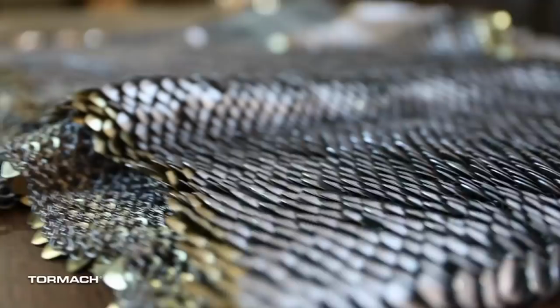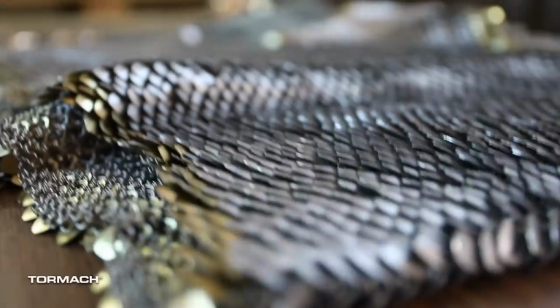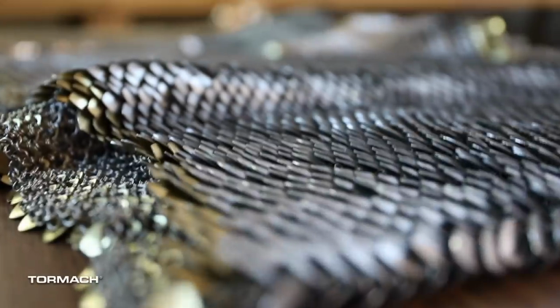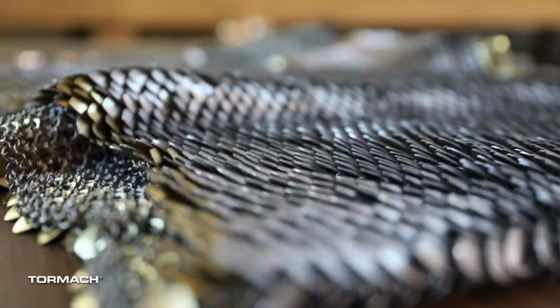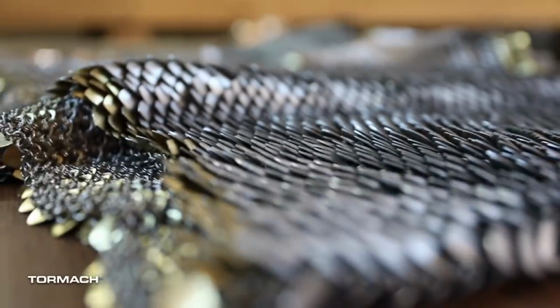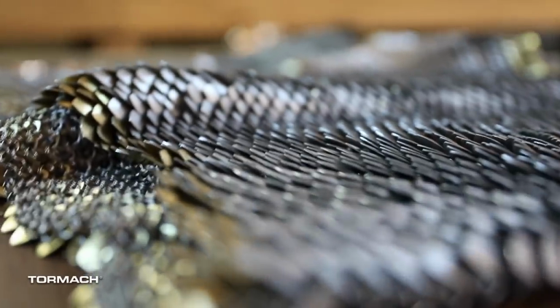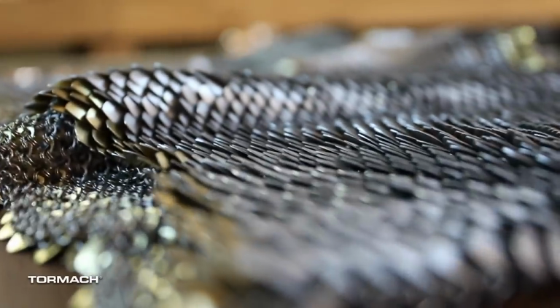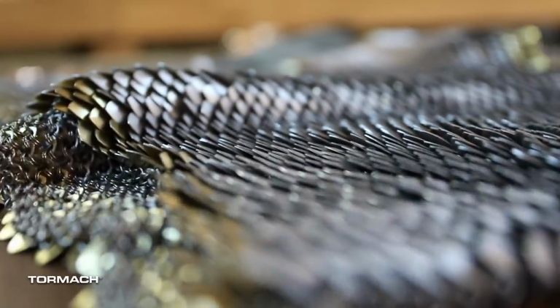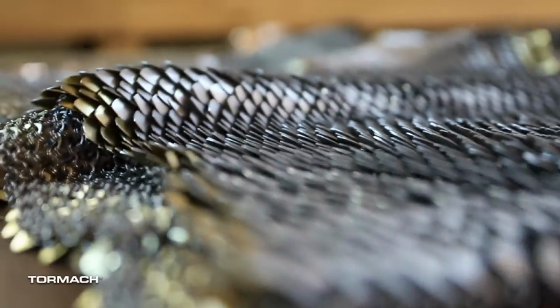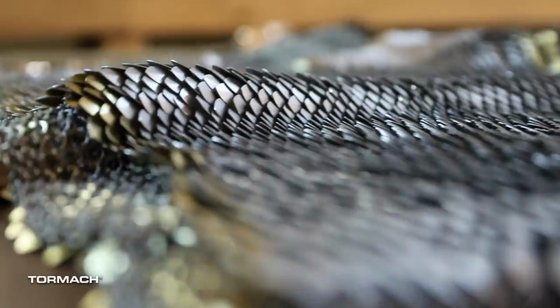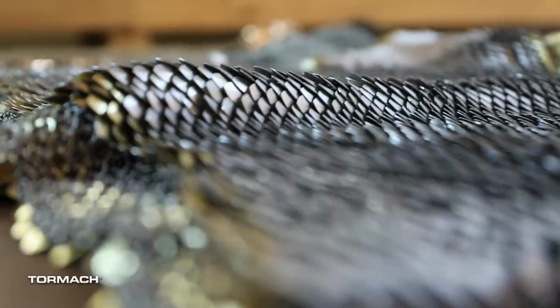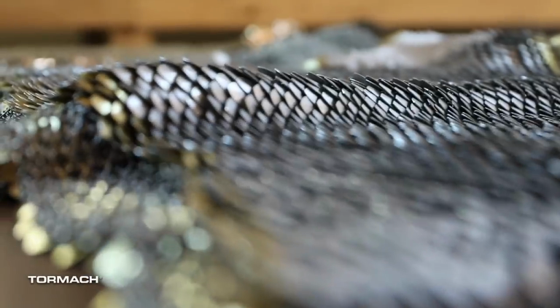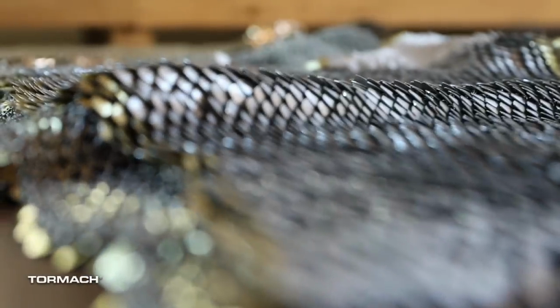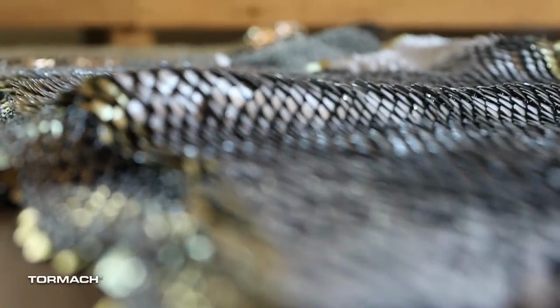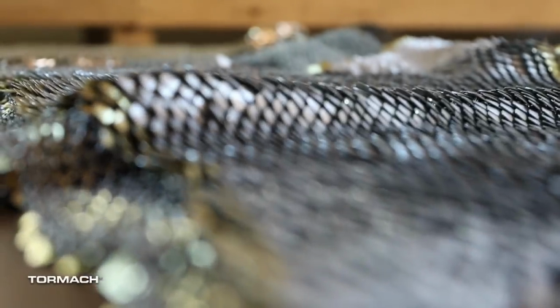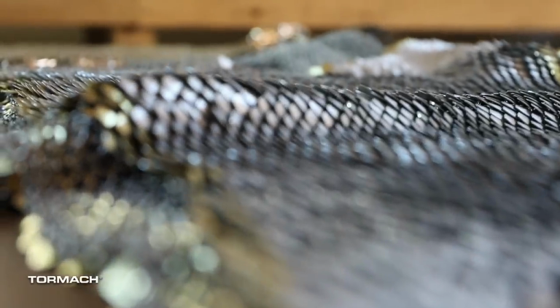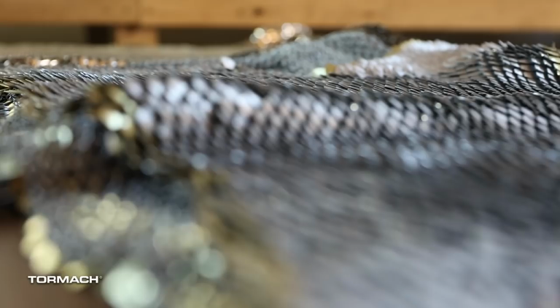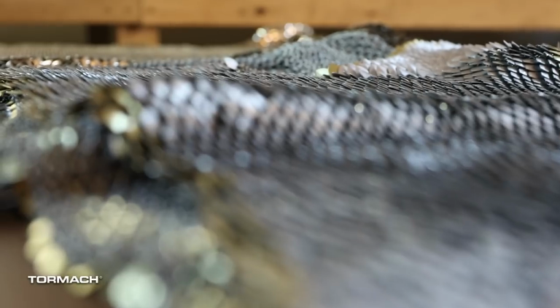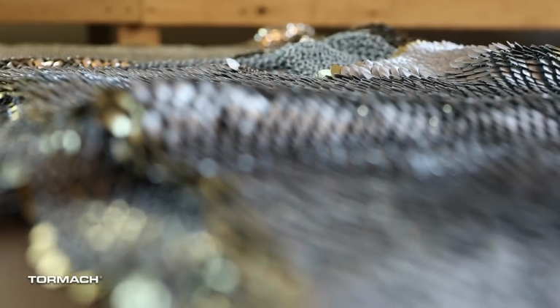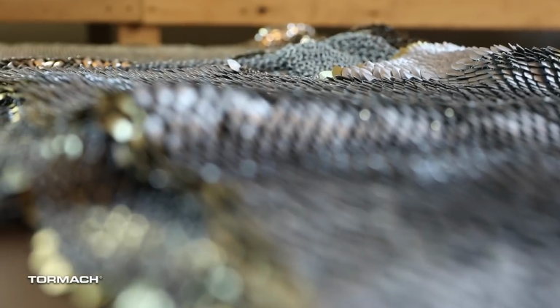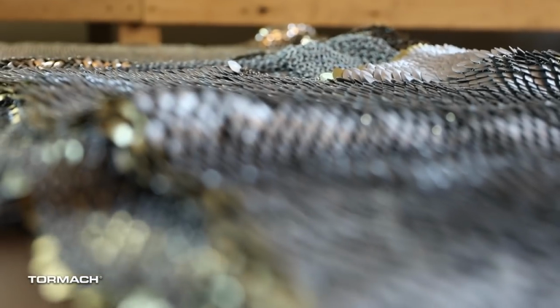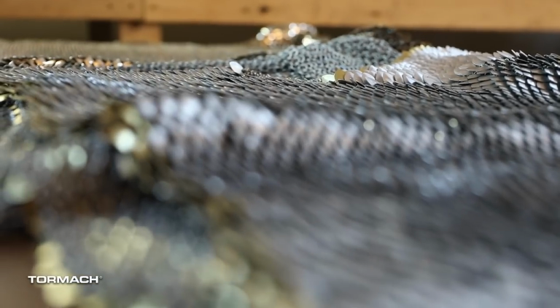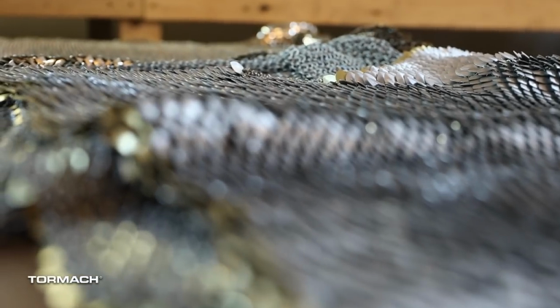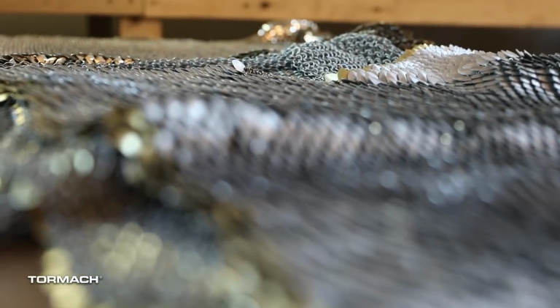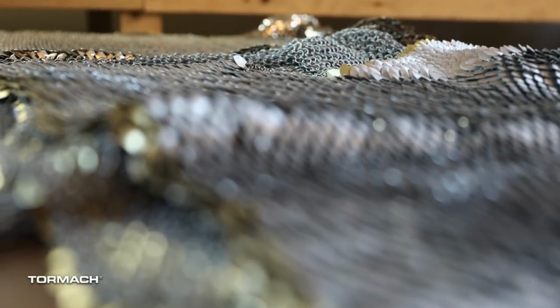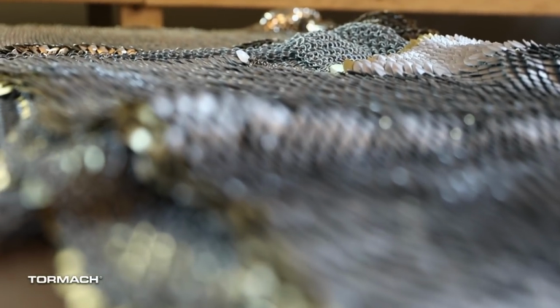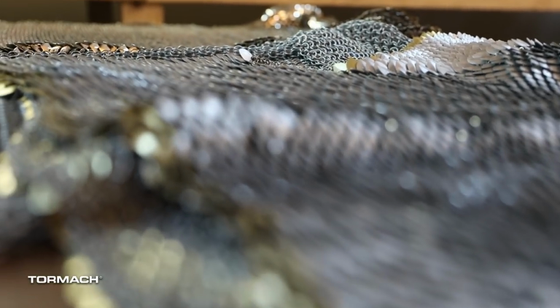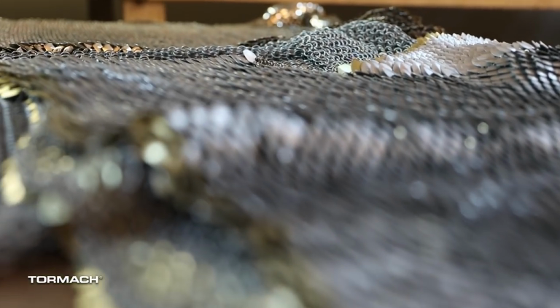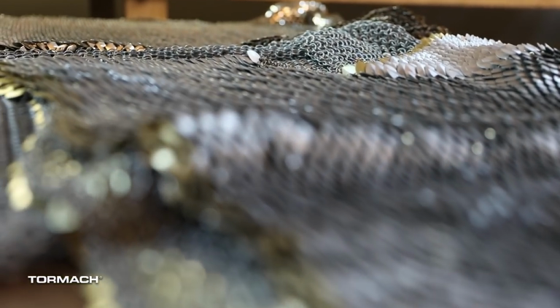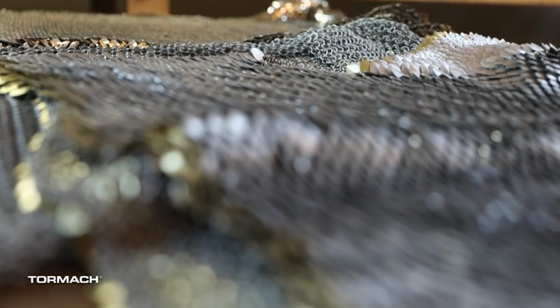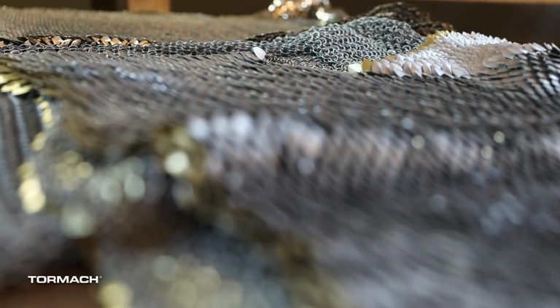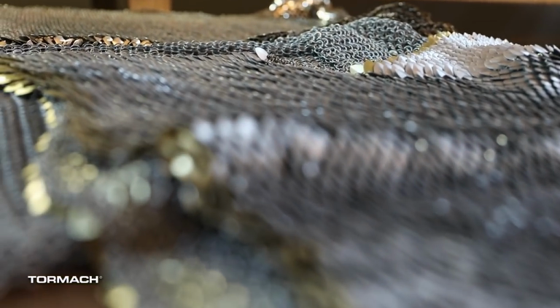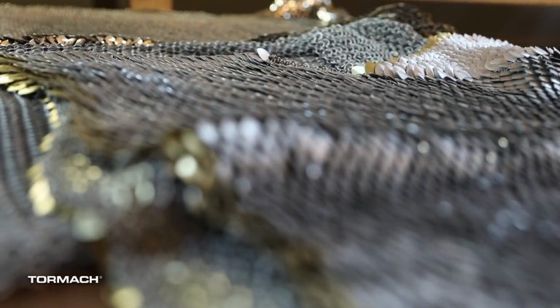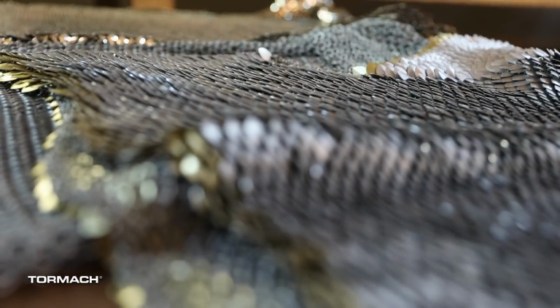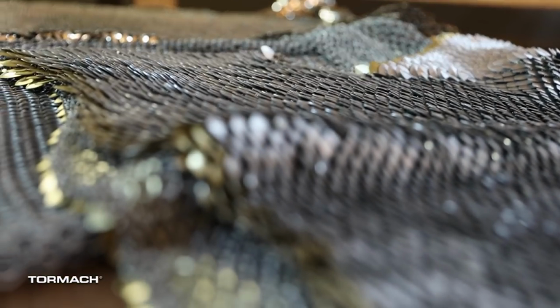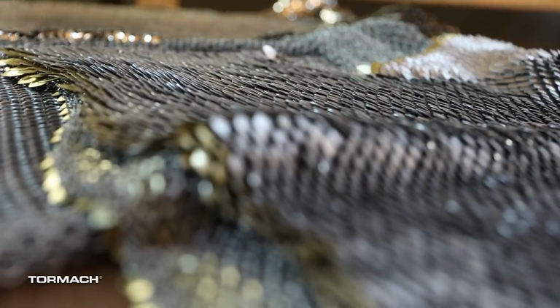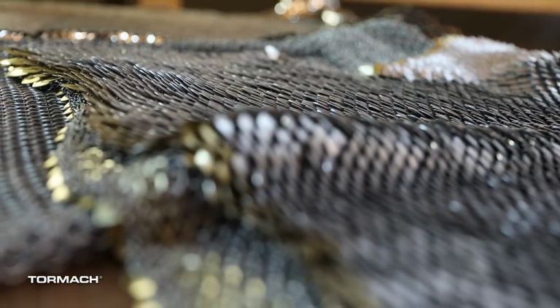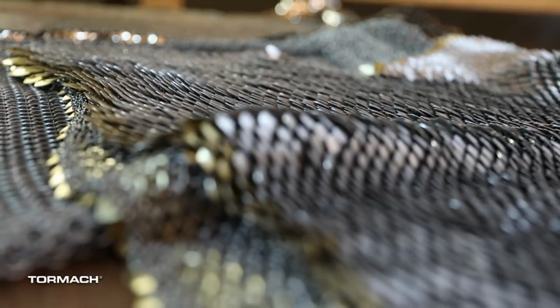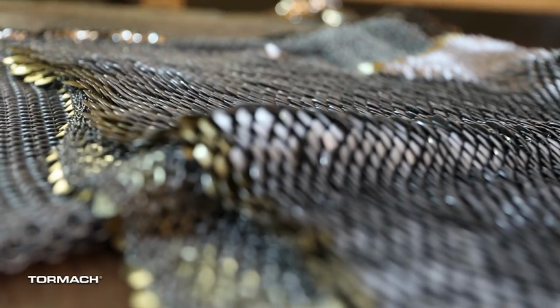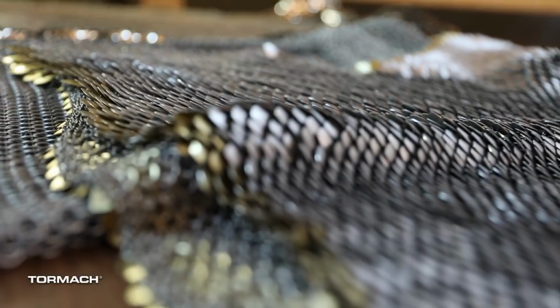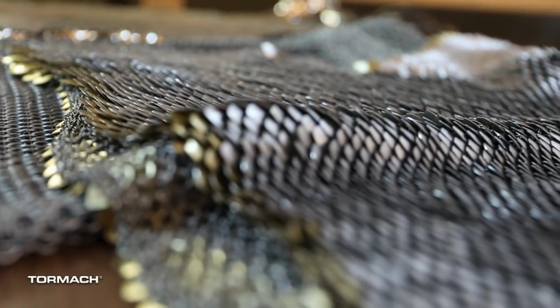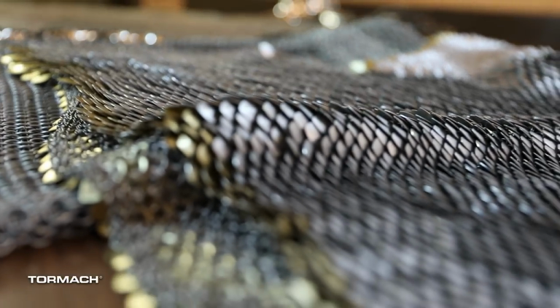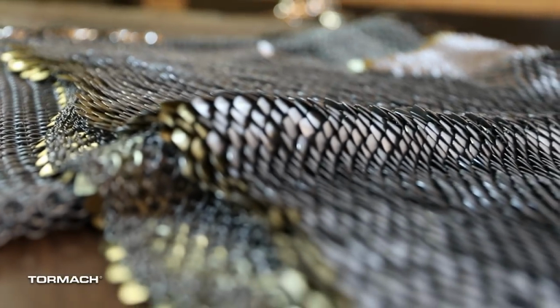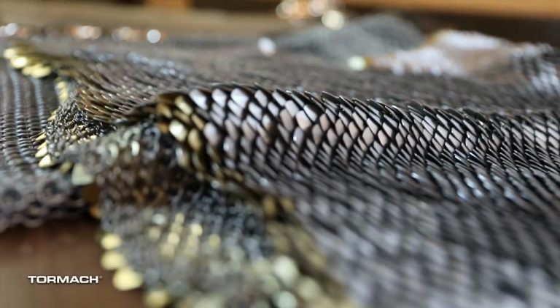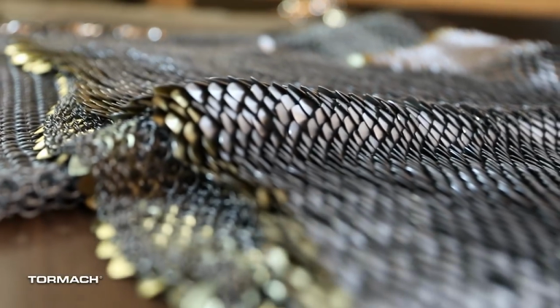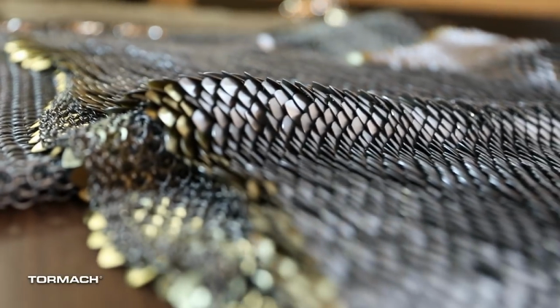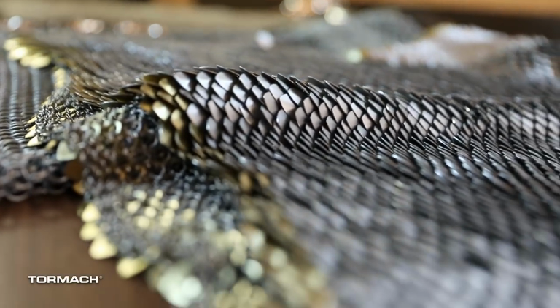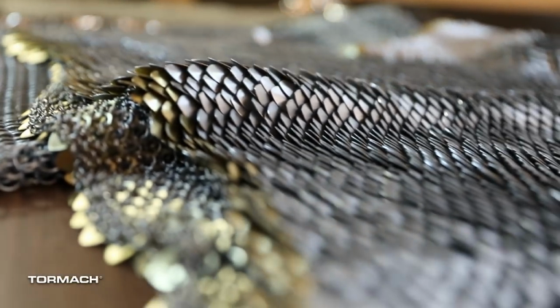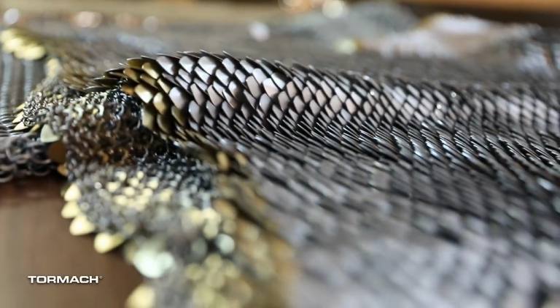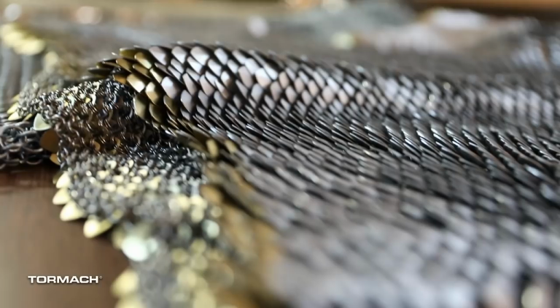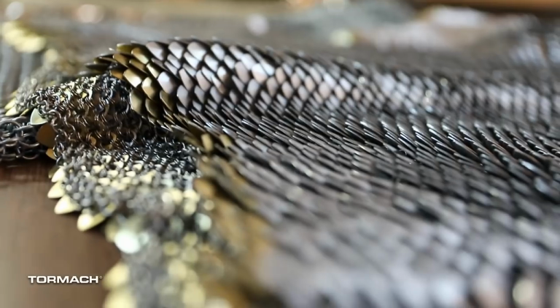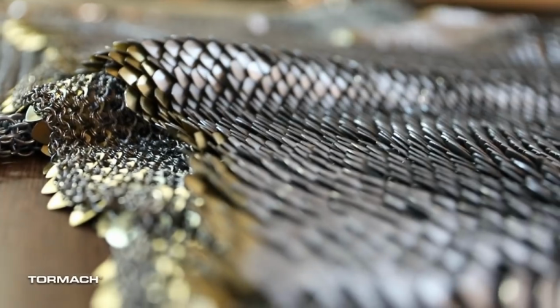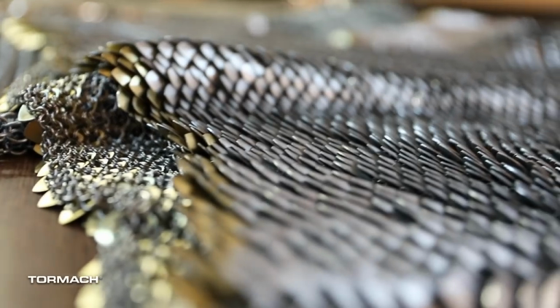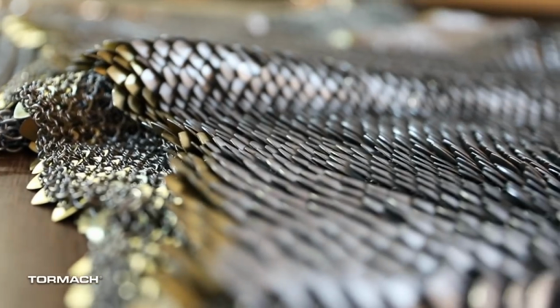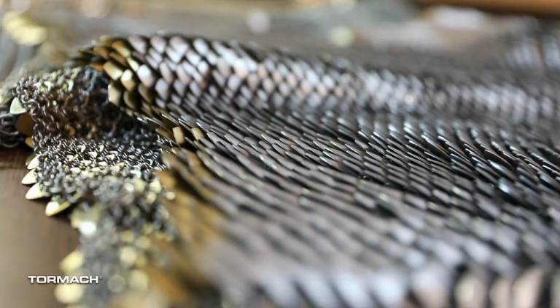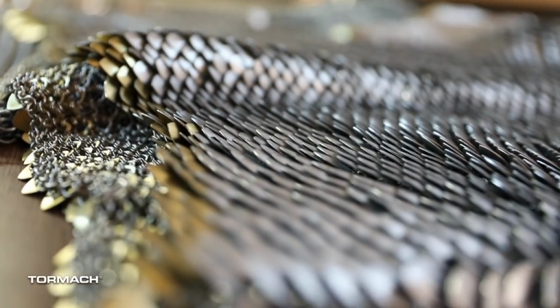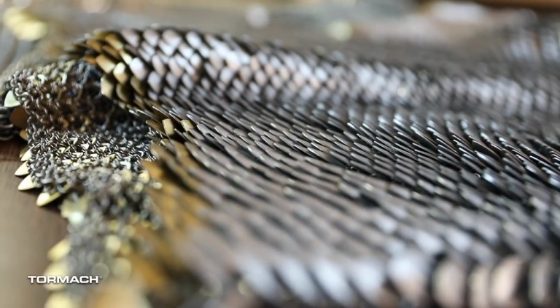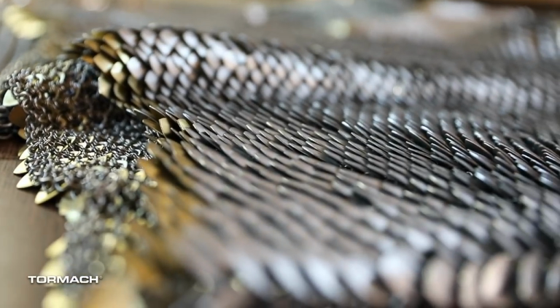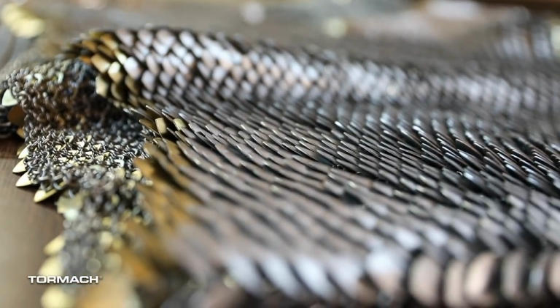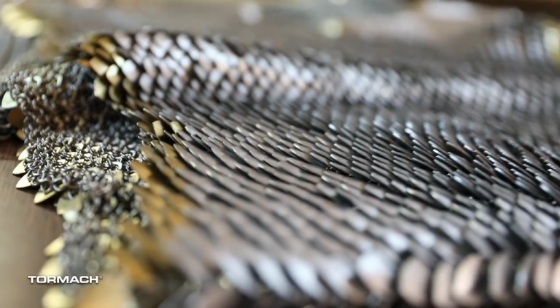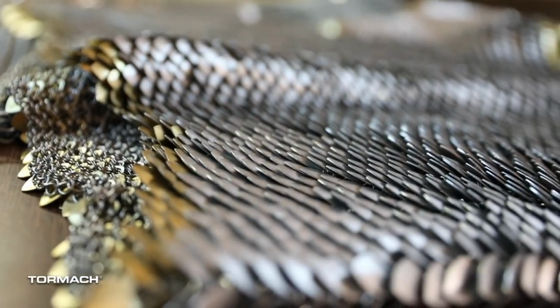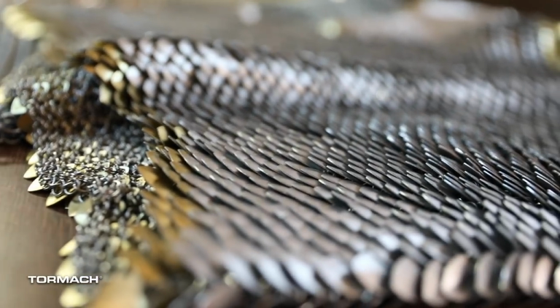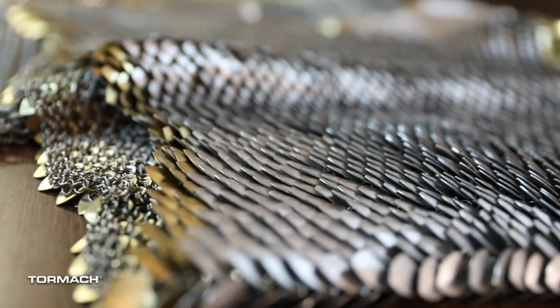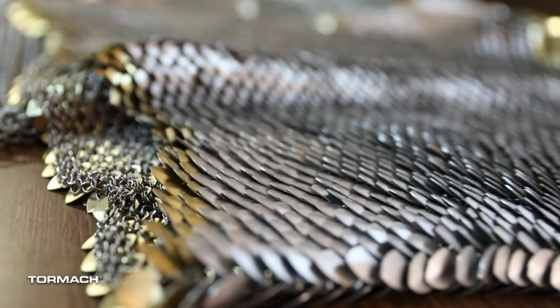What is chain mail? It's fun stuff. And, you know, zombies can't chew through metal.